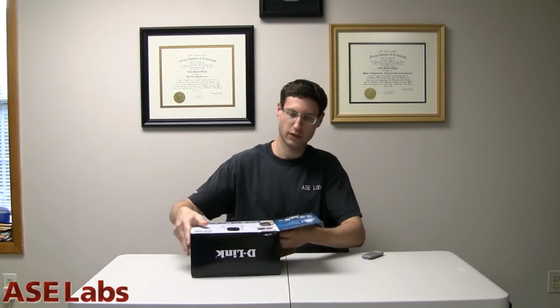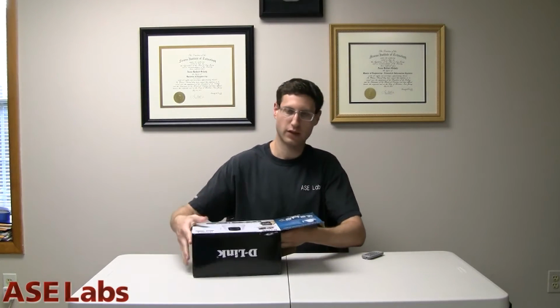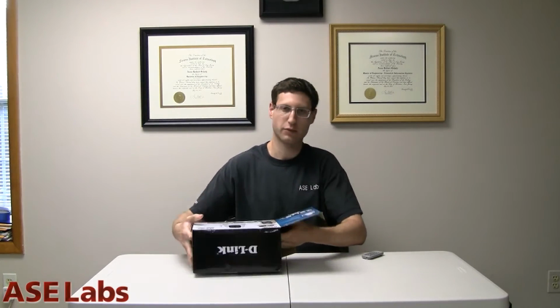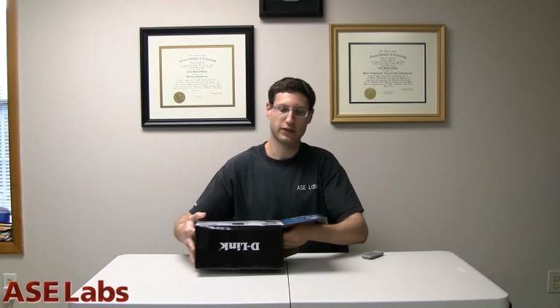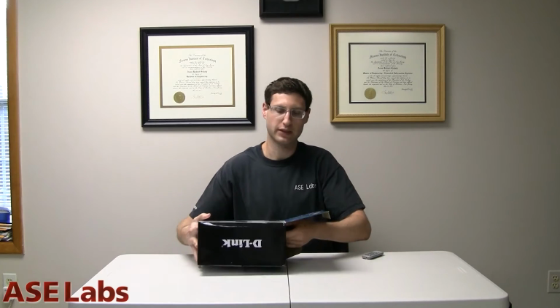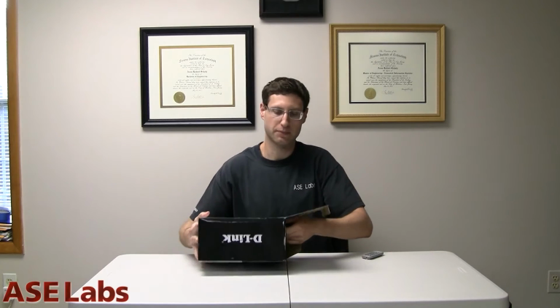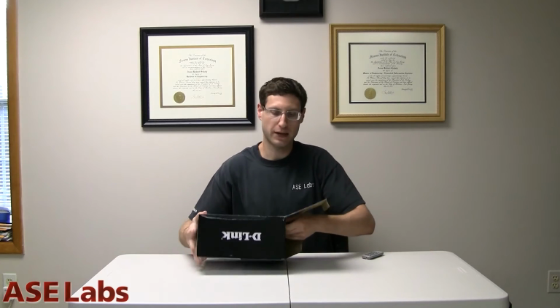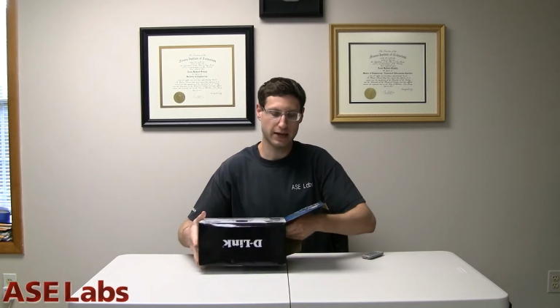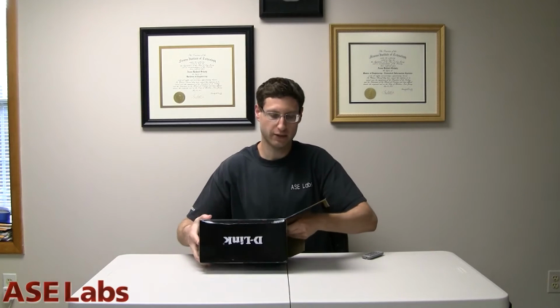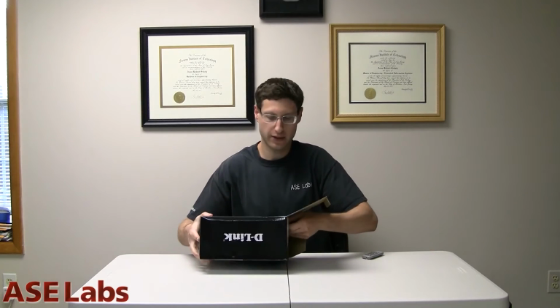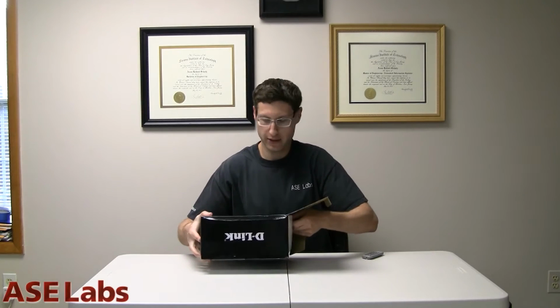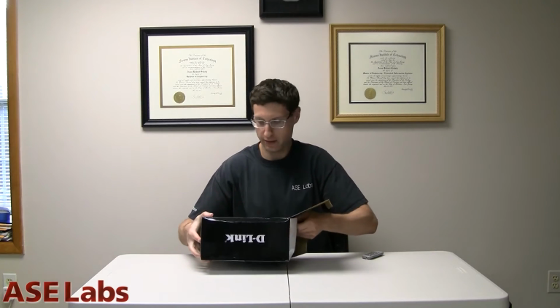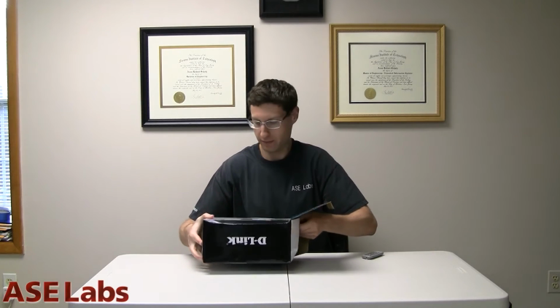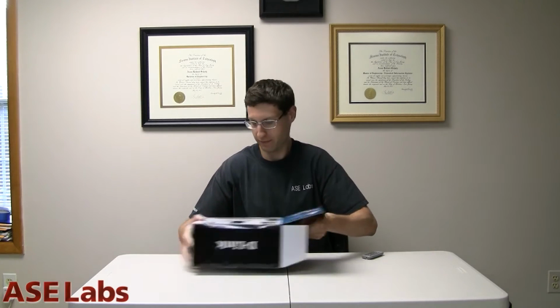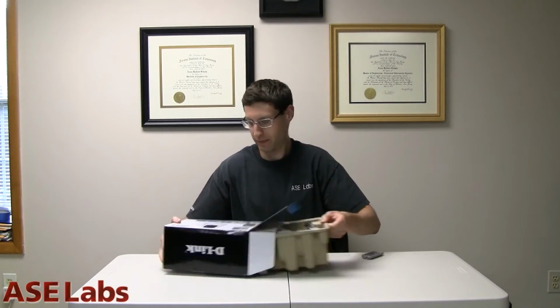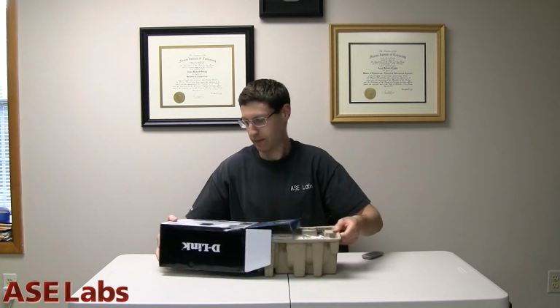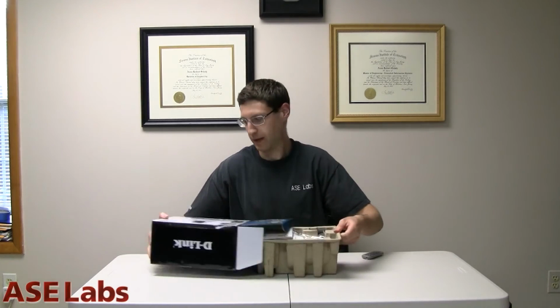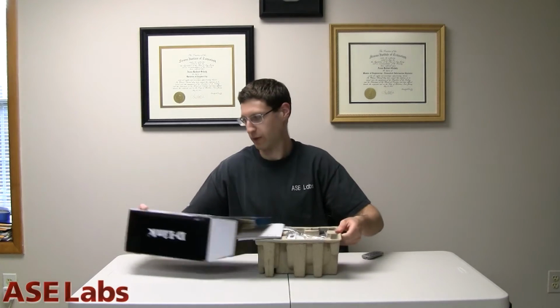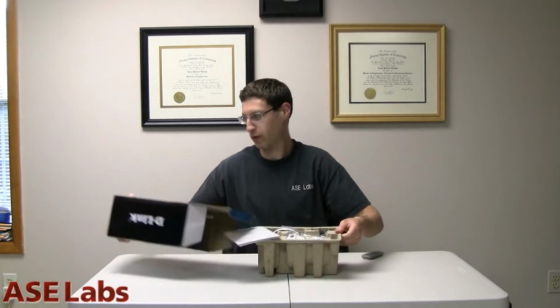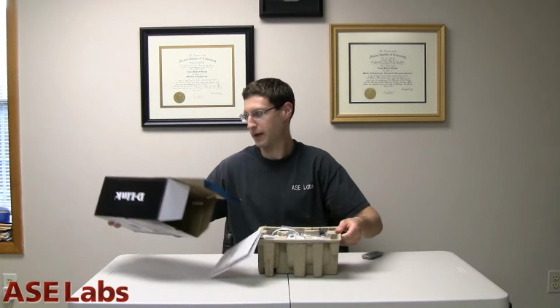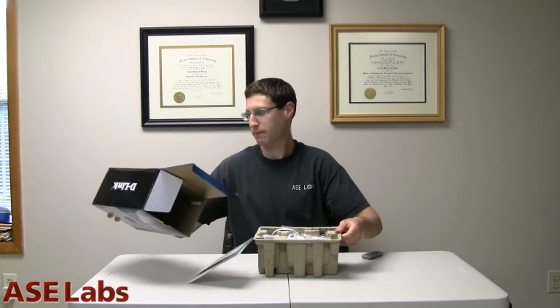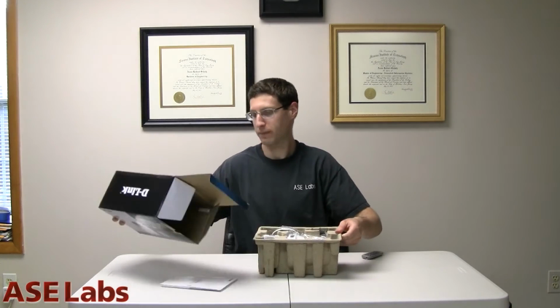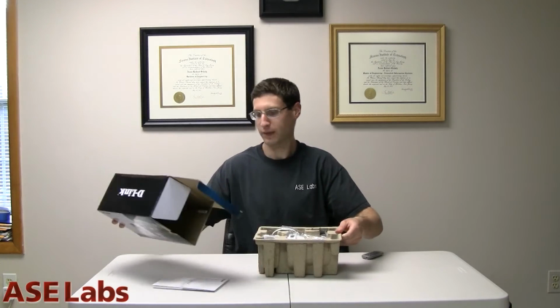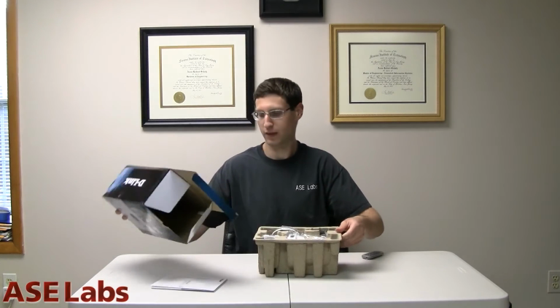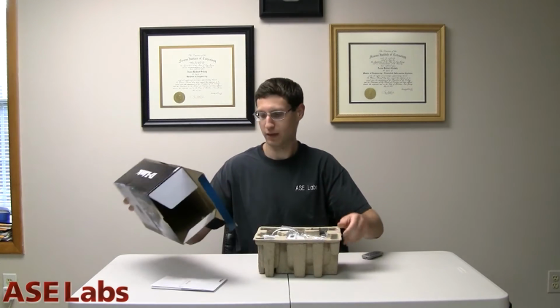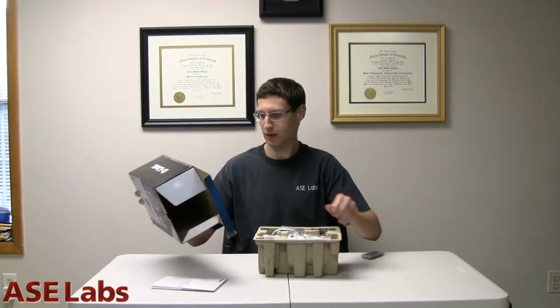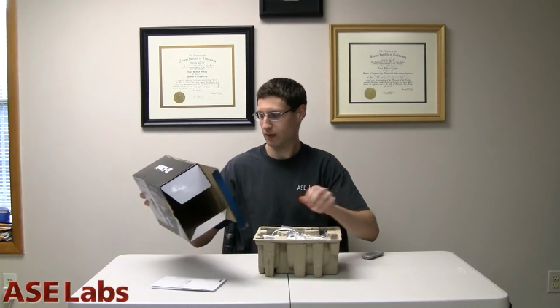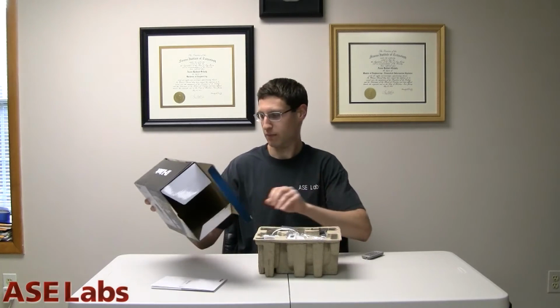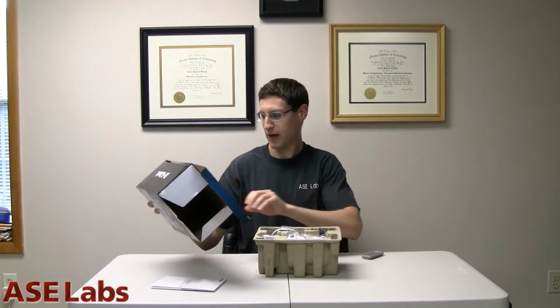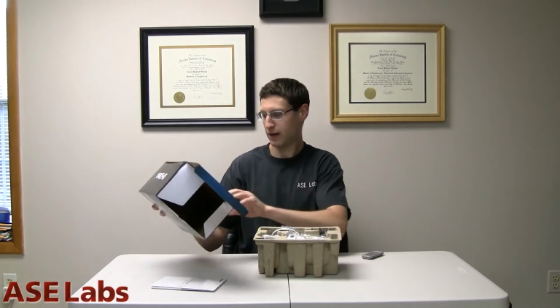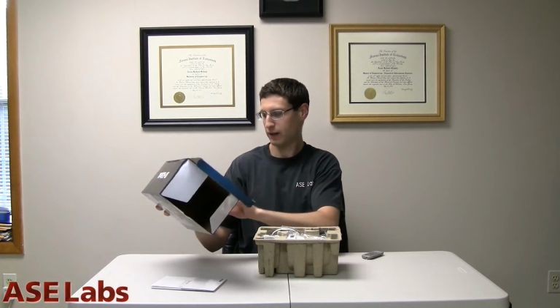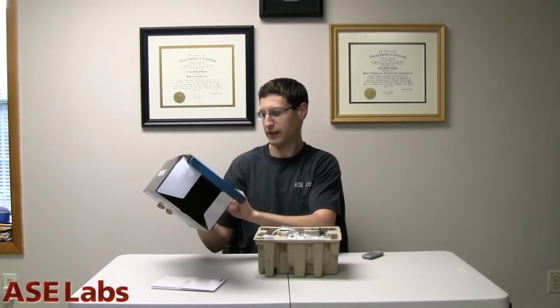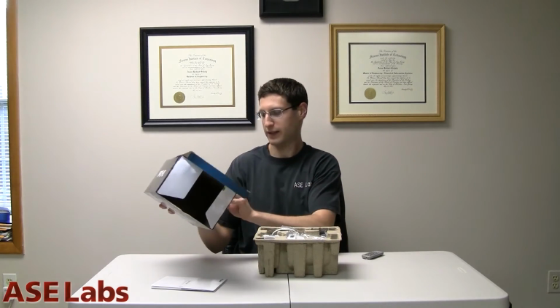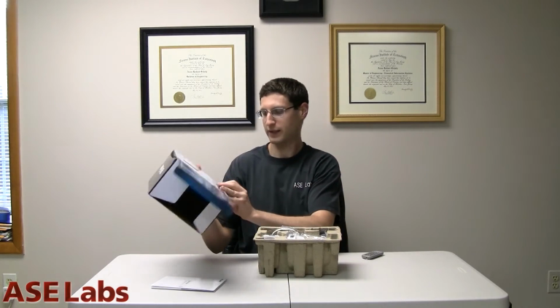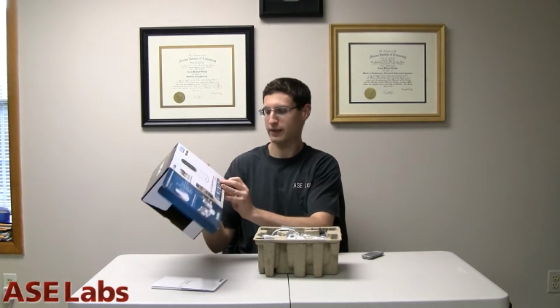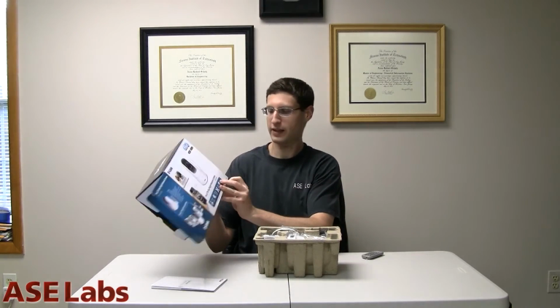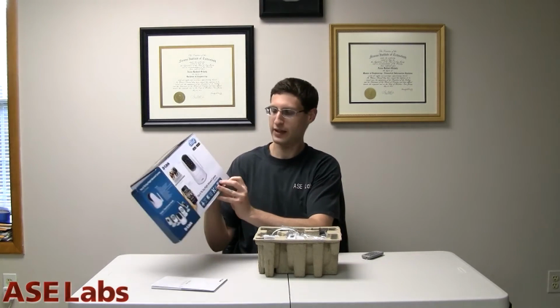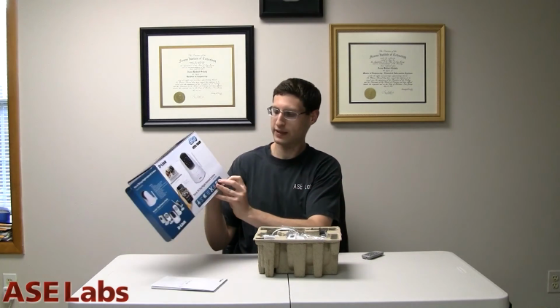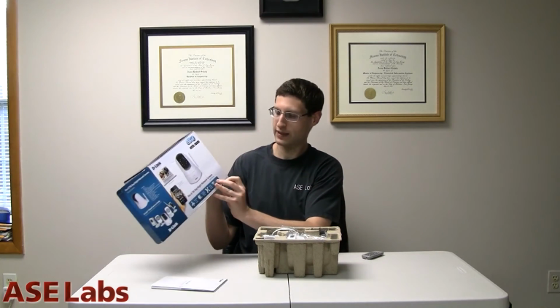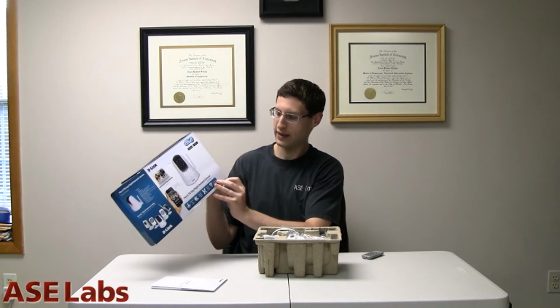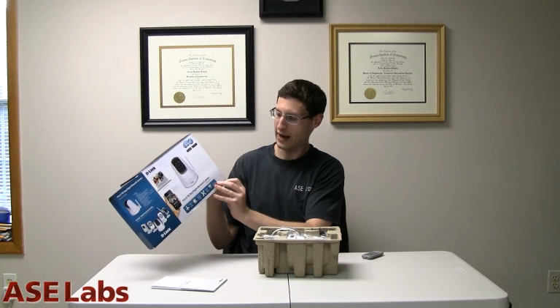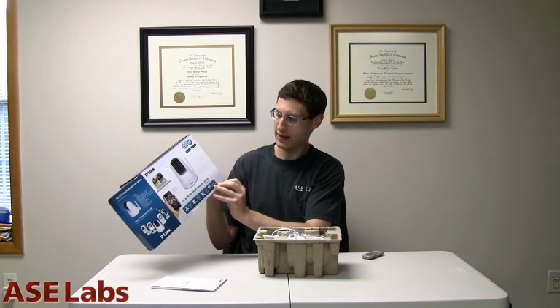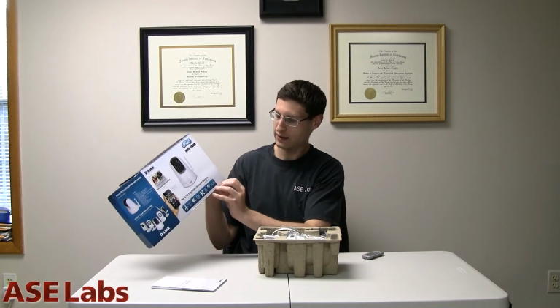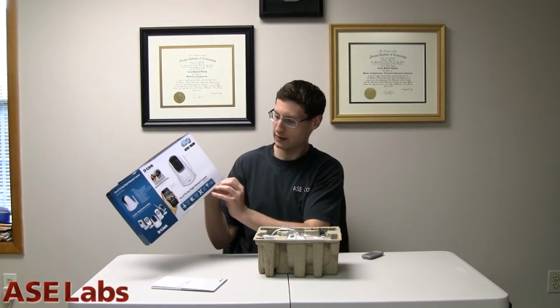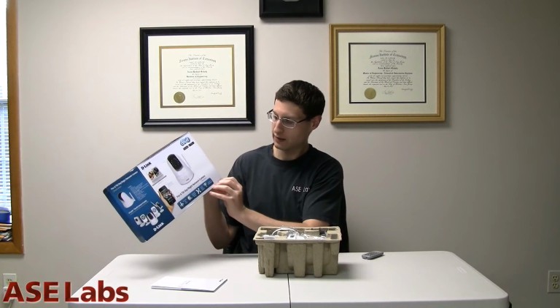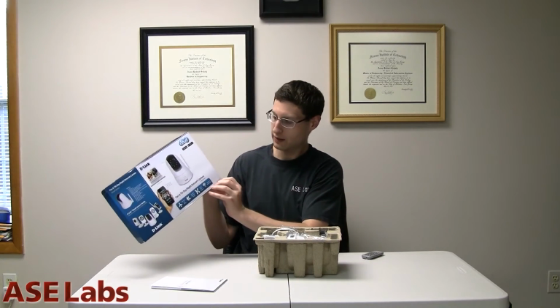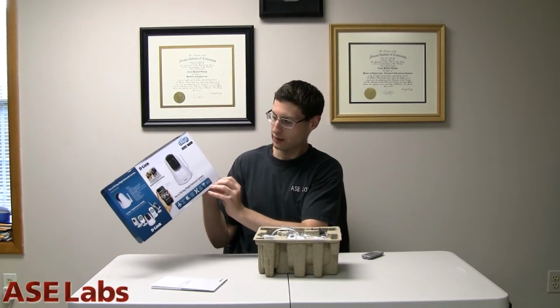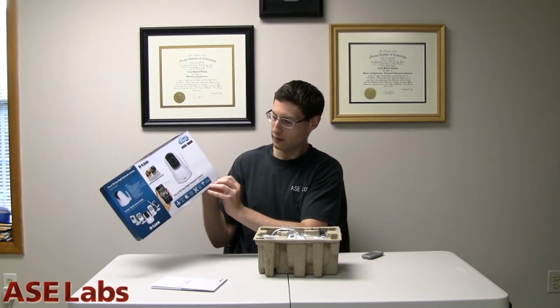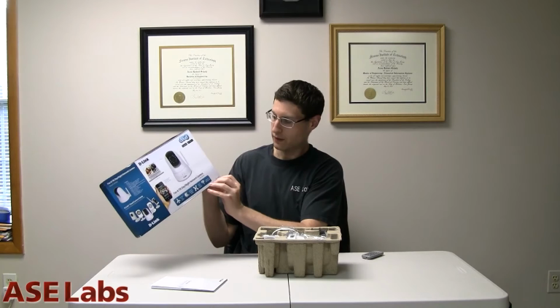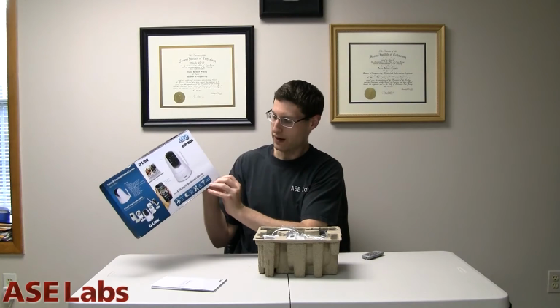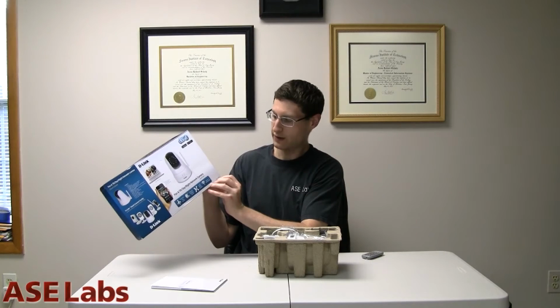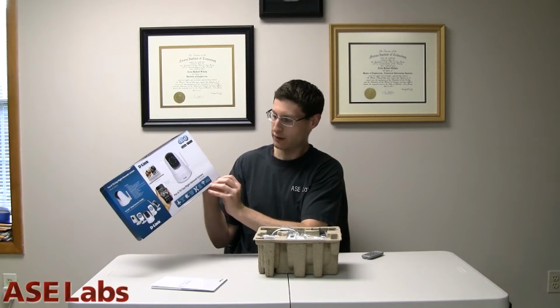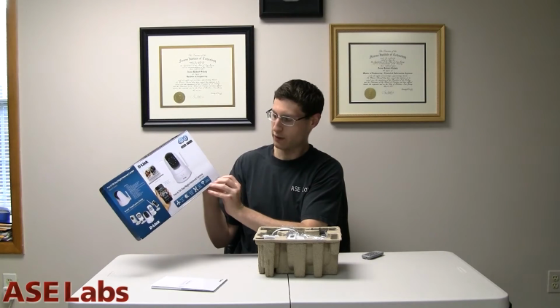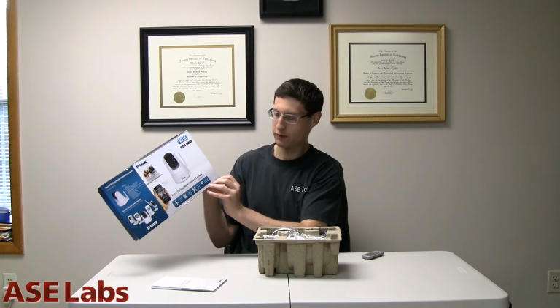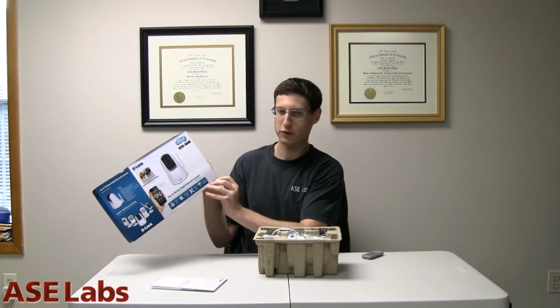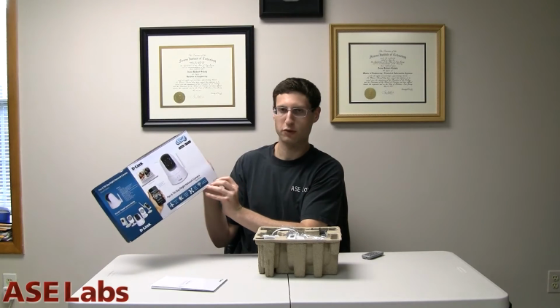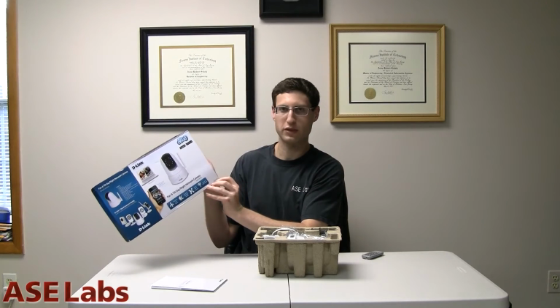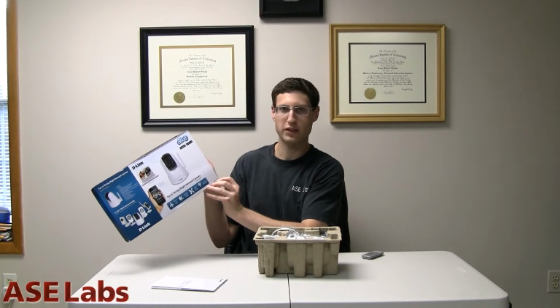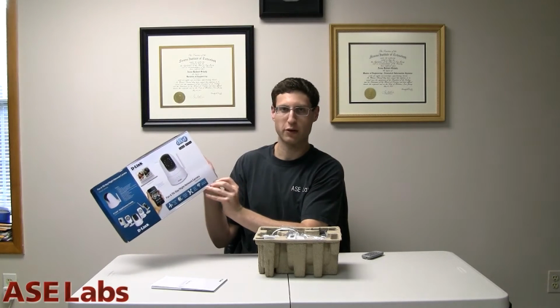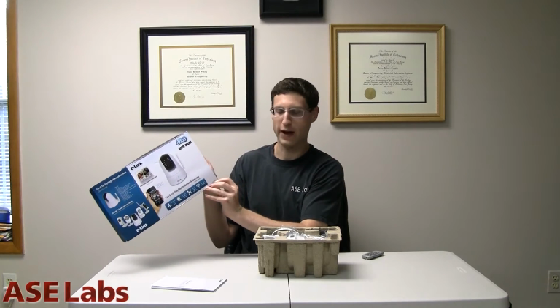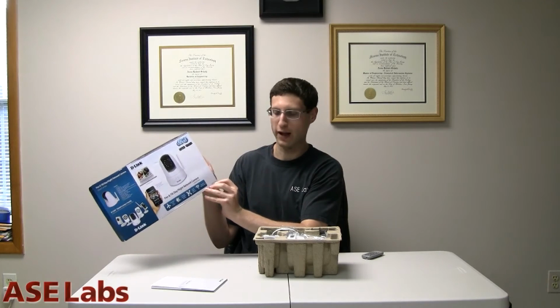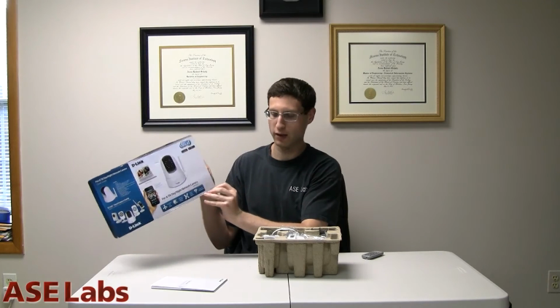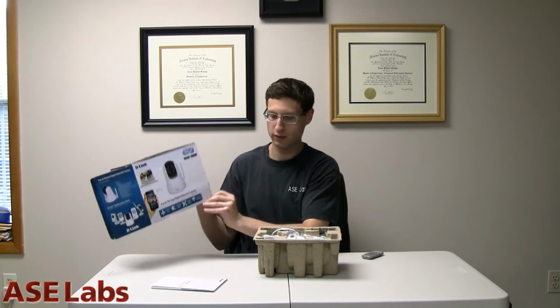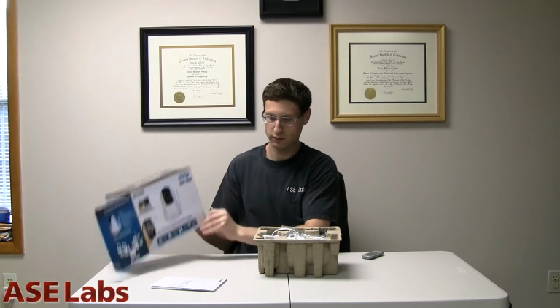See what's in this box right here? By the way, the model is DCS5020L.